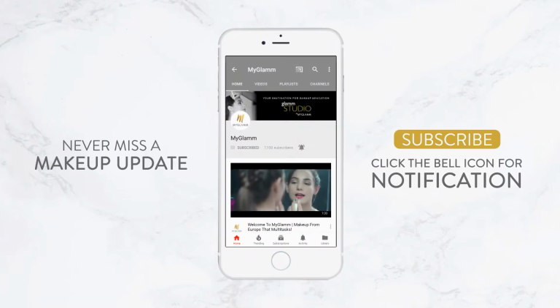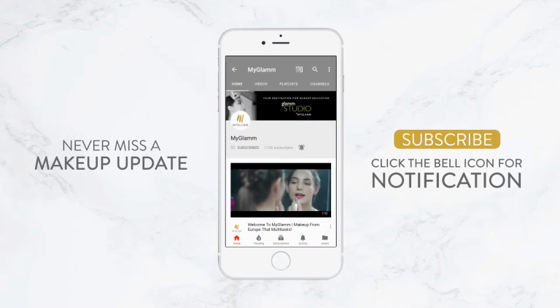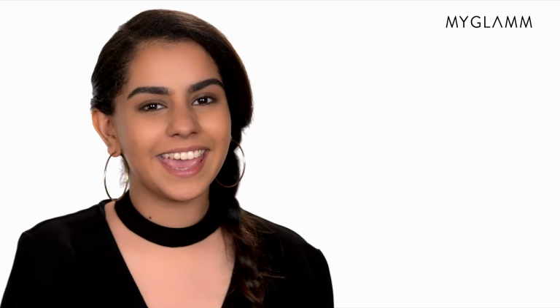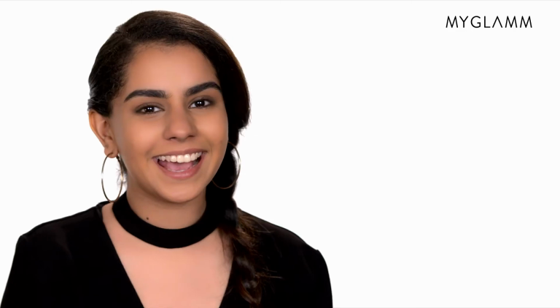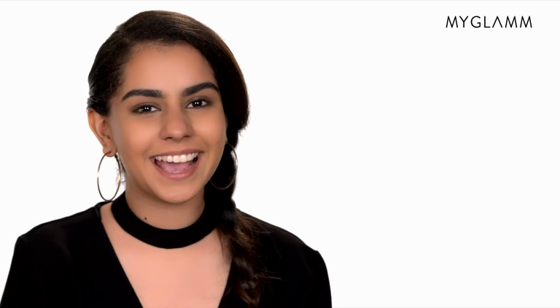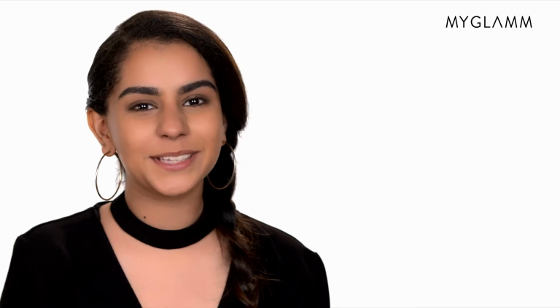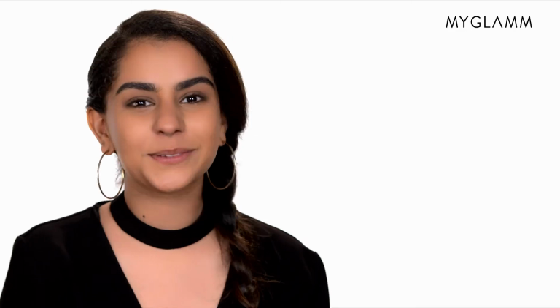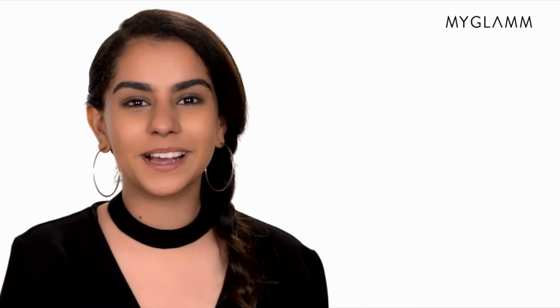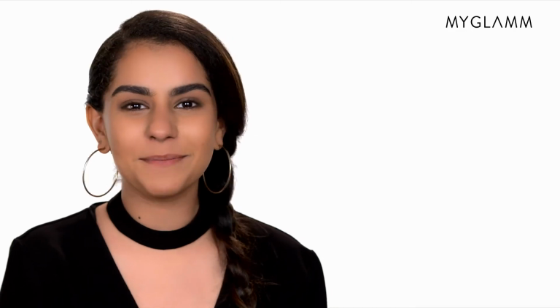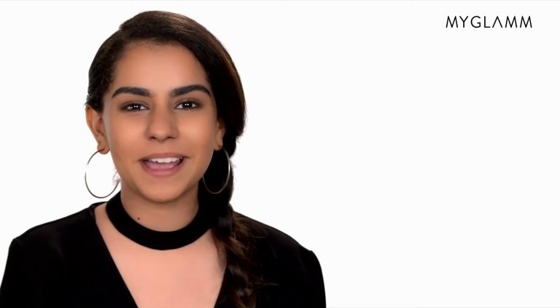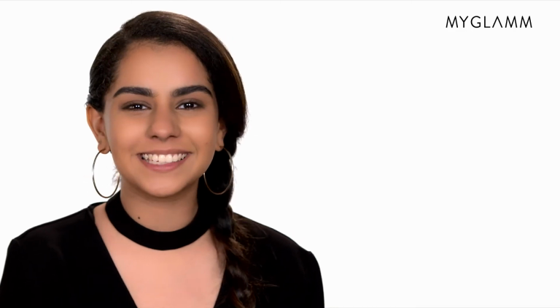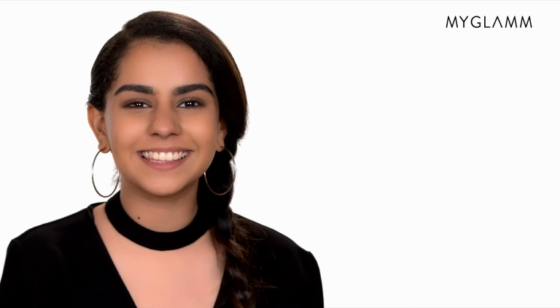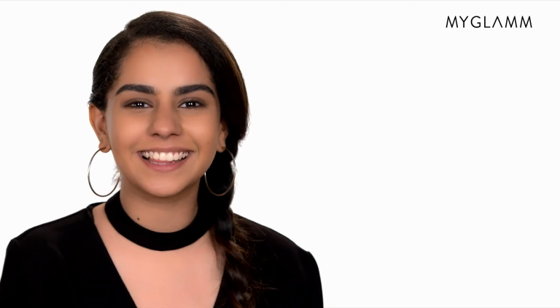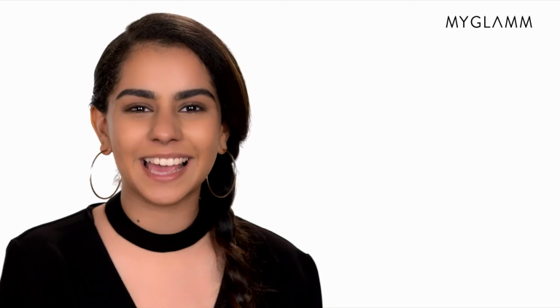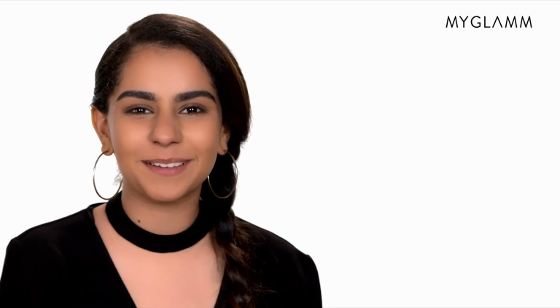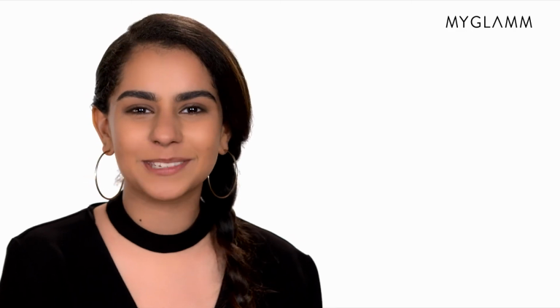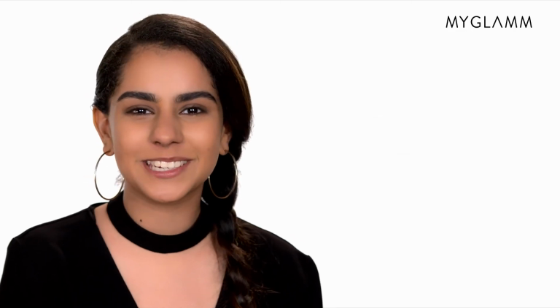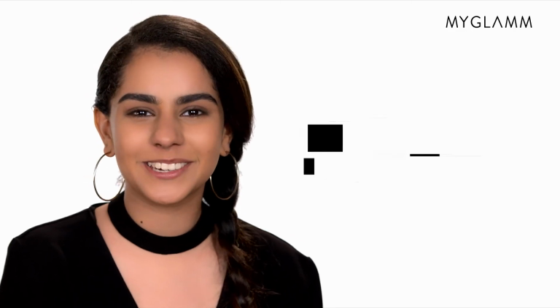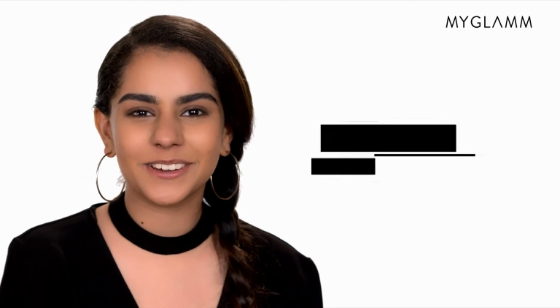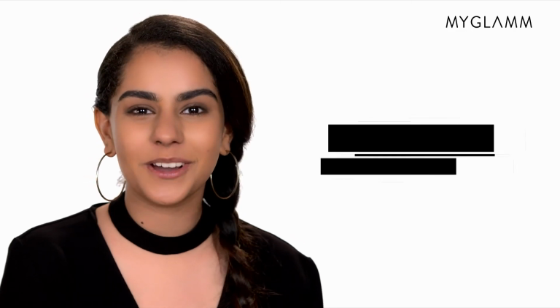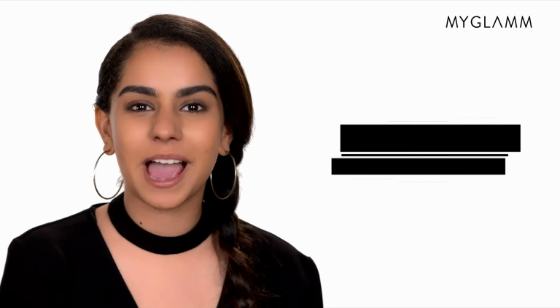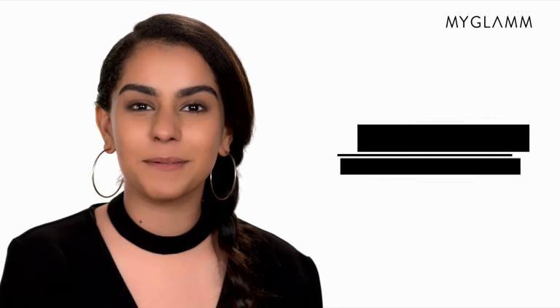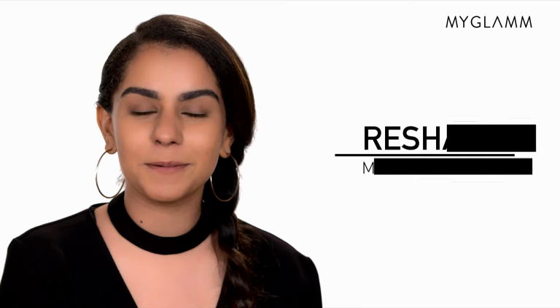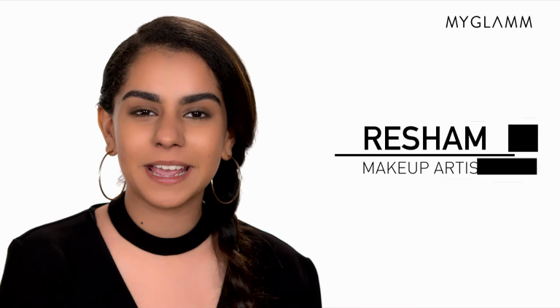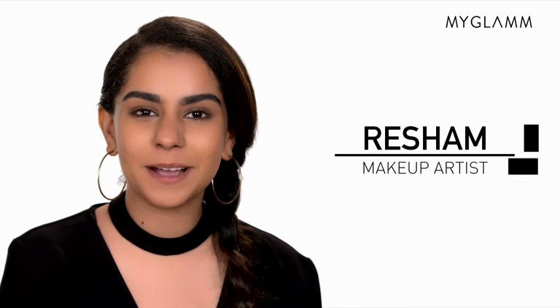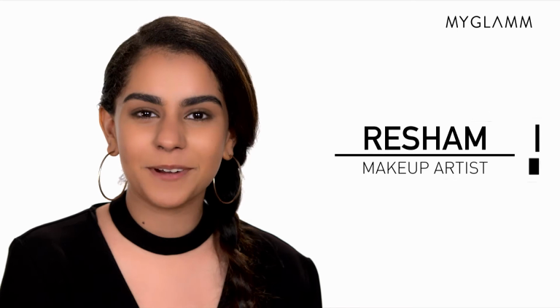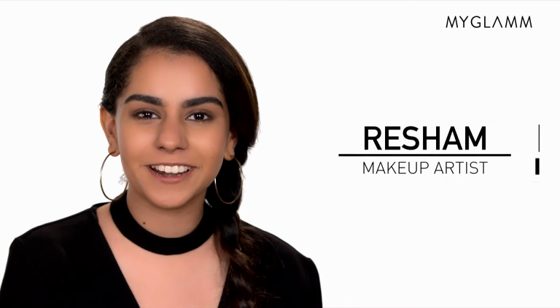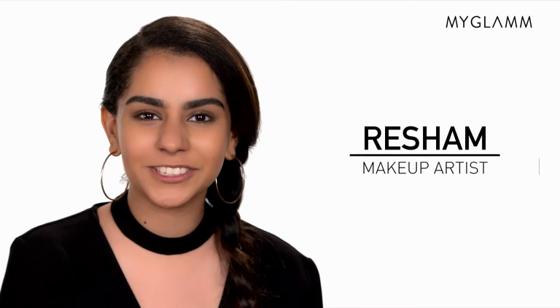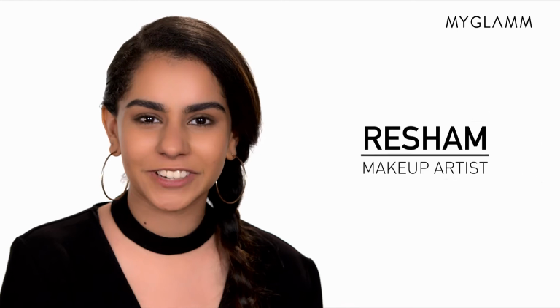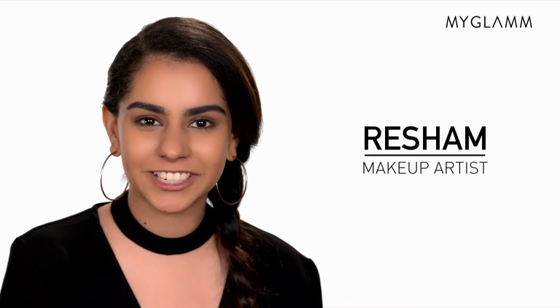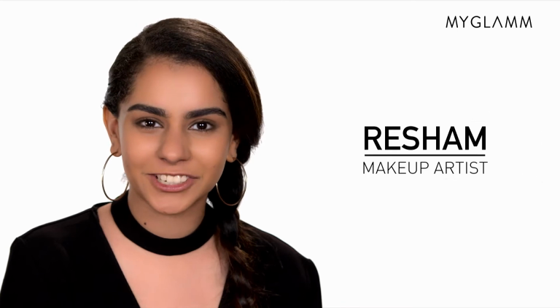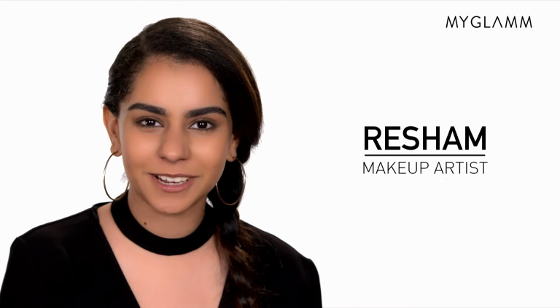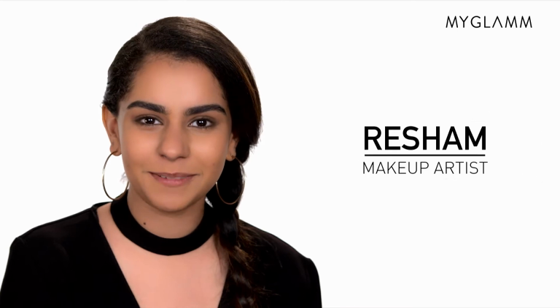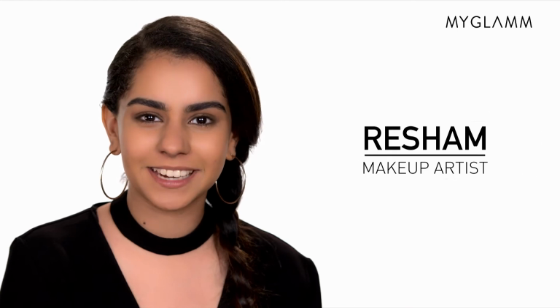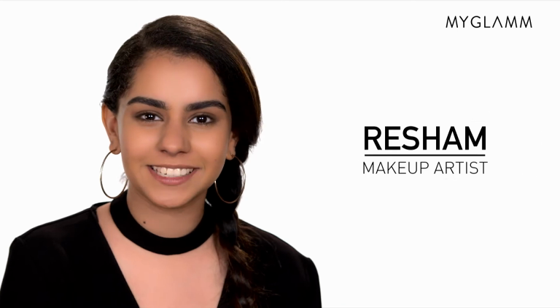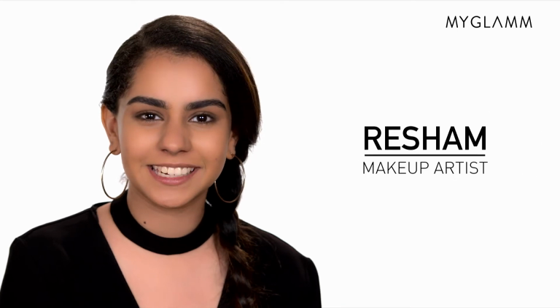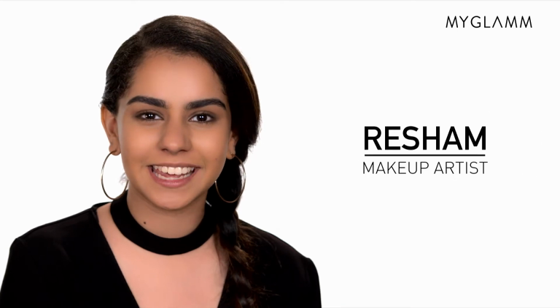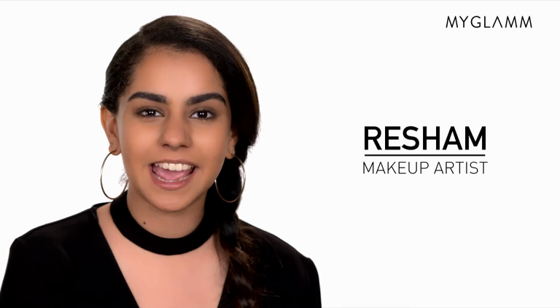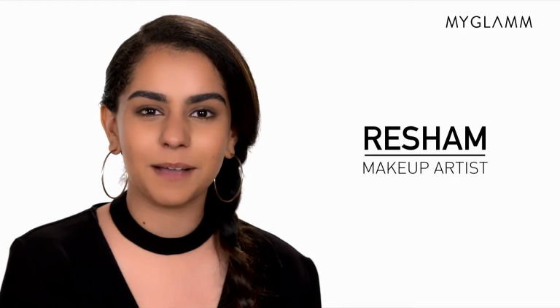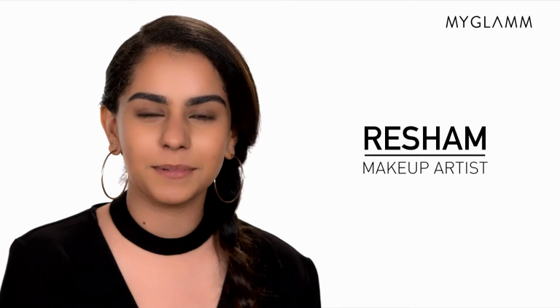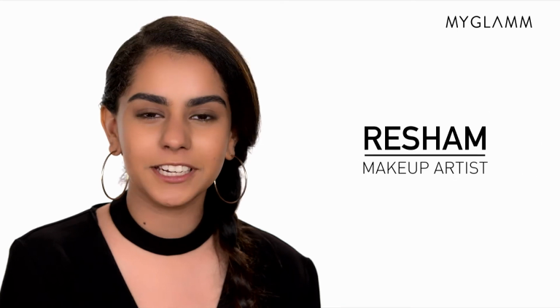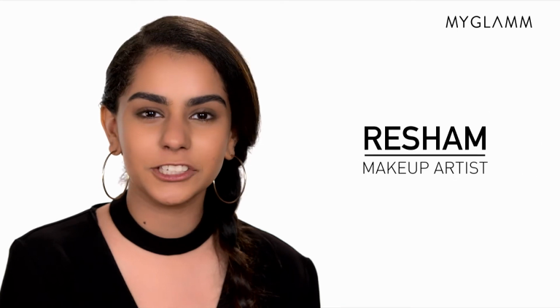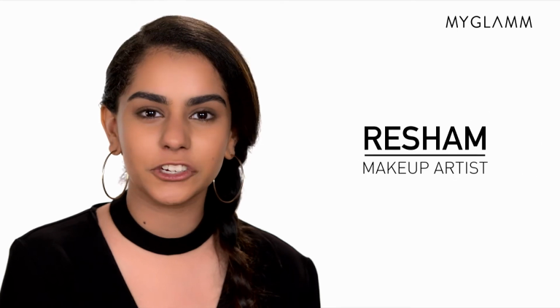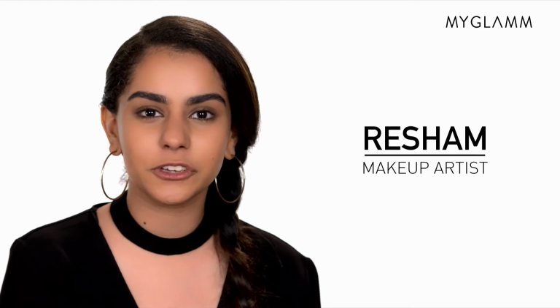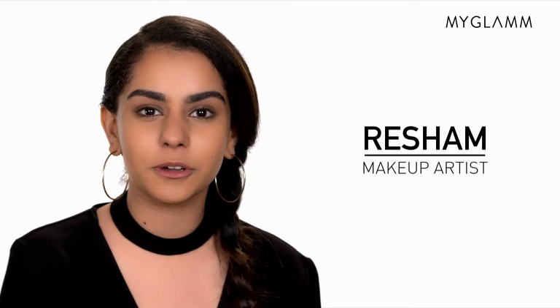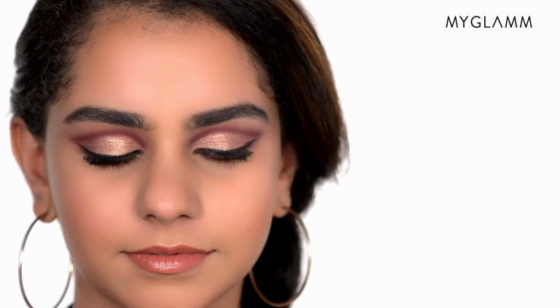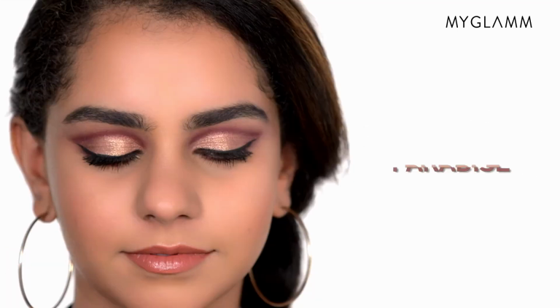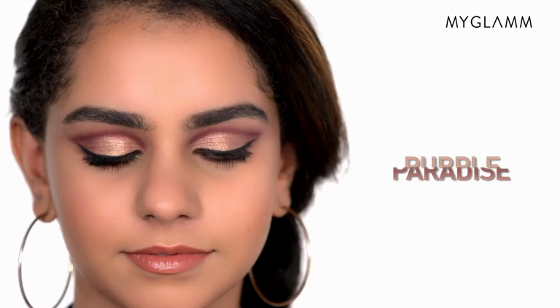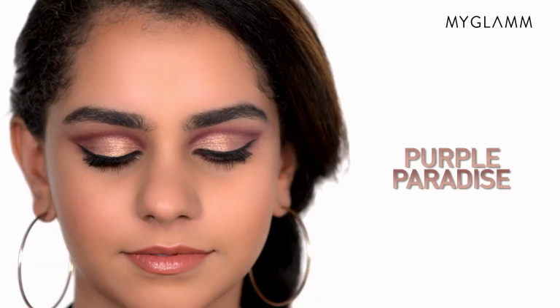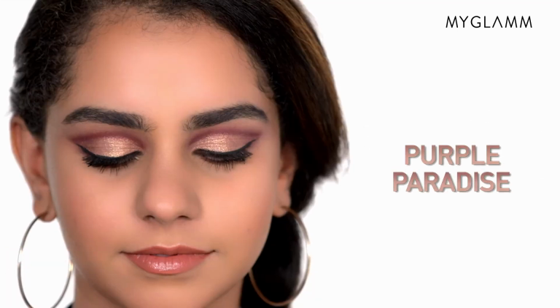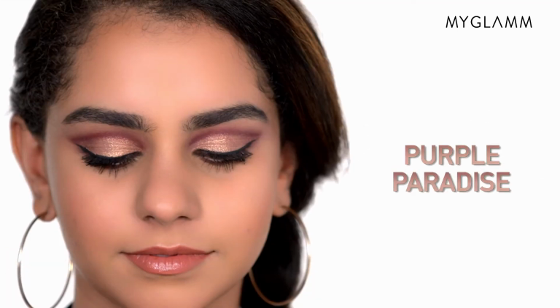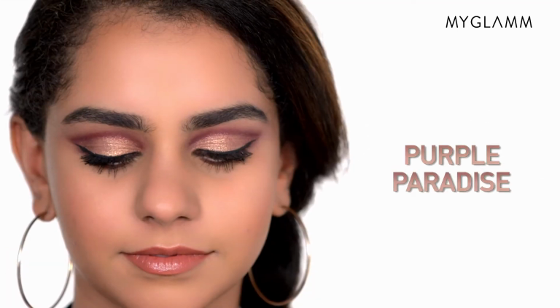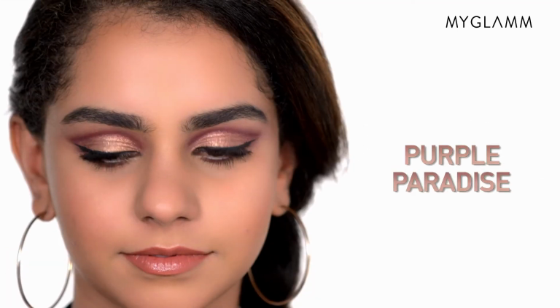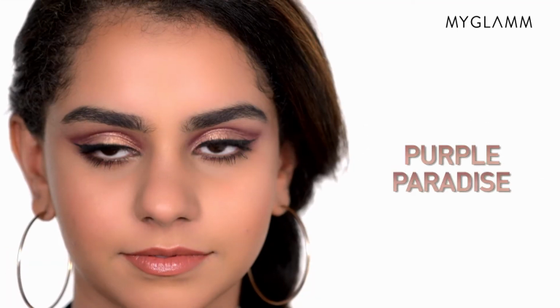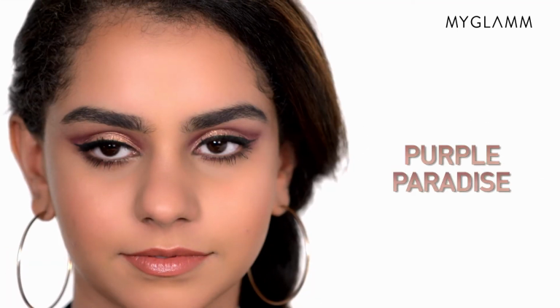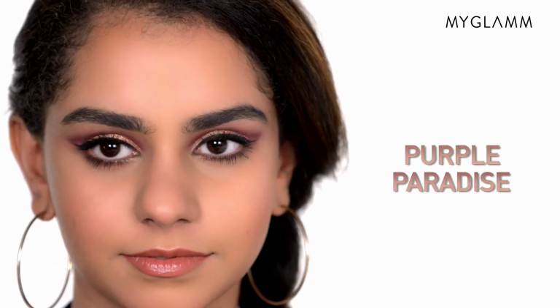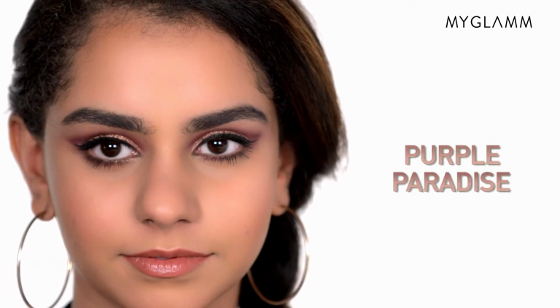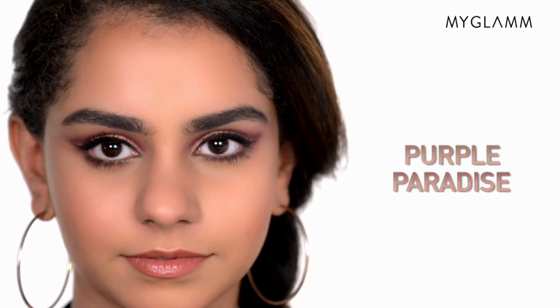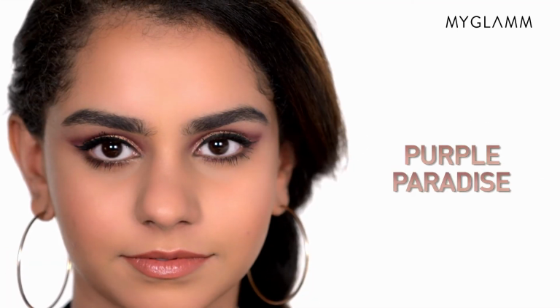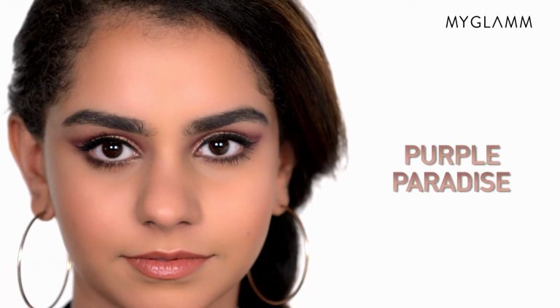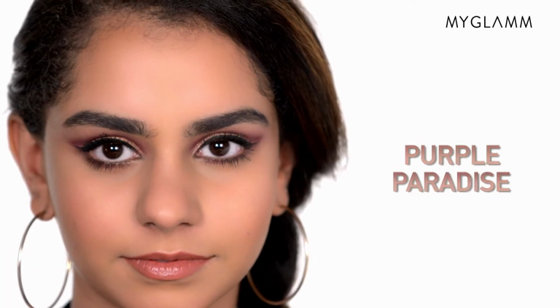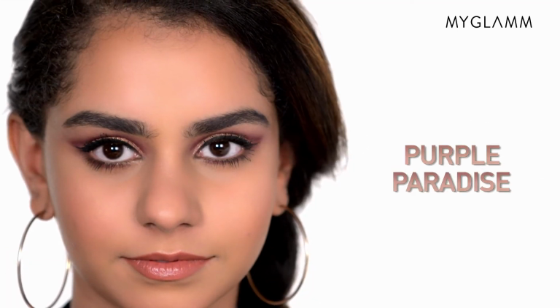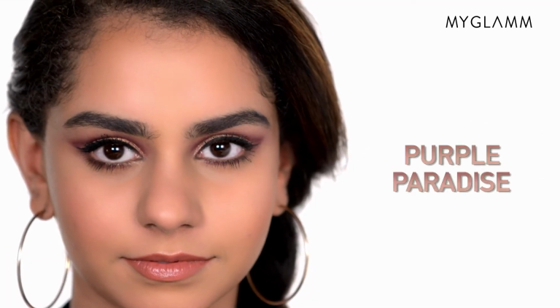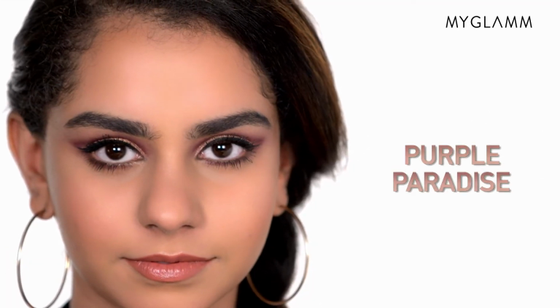Hey guys! Welcome back to the Glam Studio! I'm your makeup artist, Raisham, and today I'm going to show you a purple cut crease look. So stay tuned!